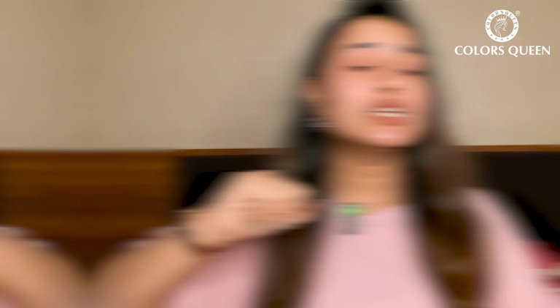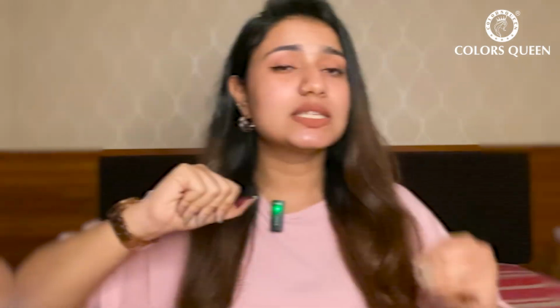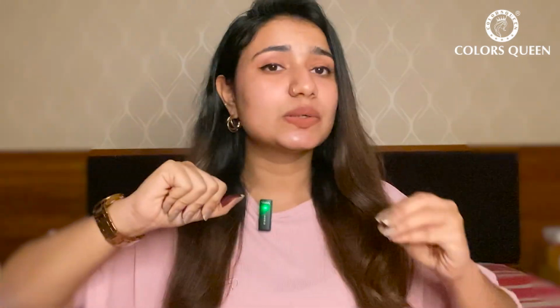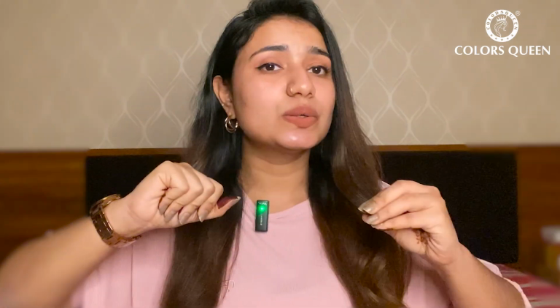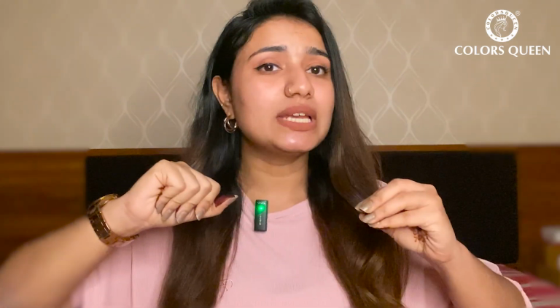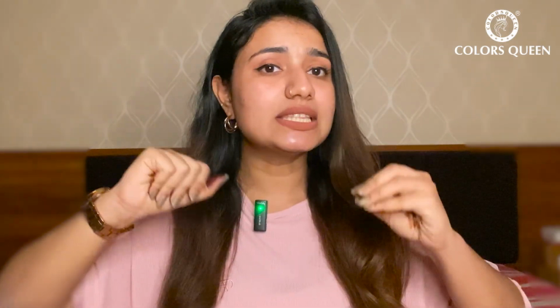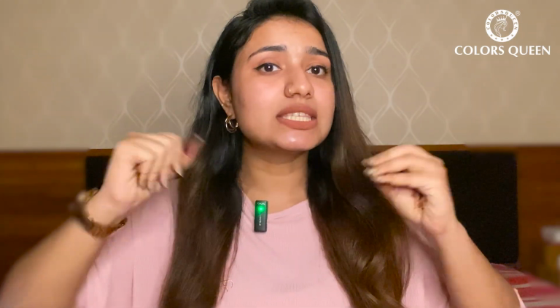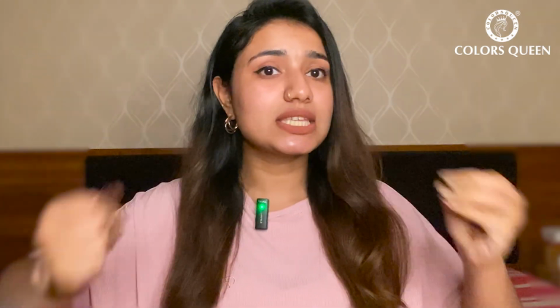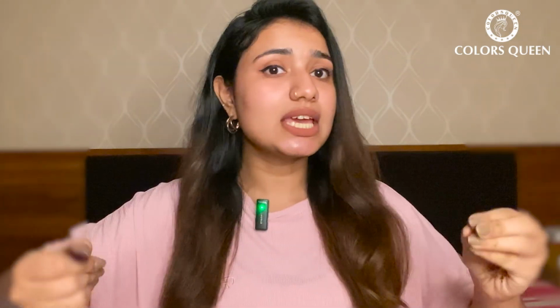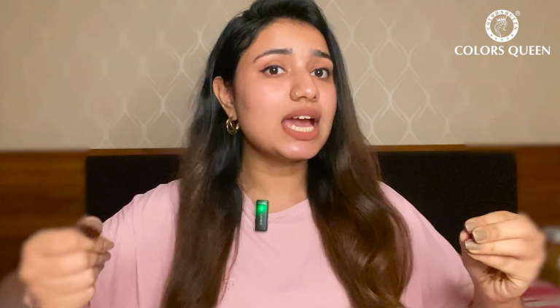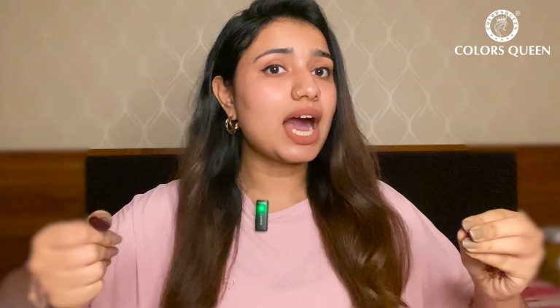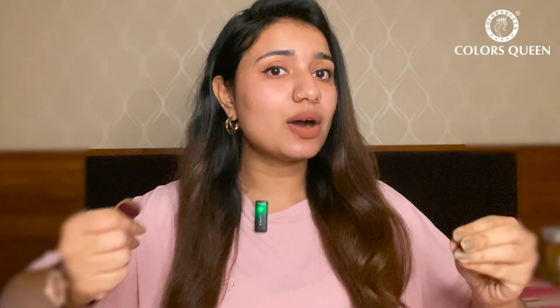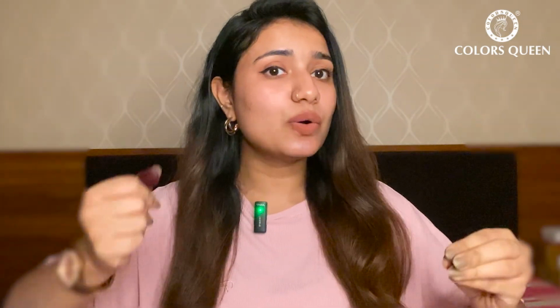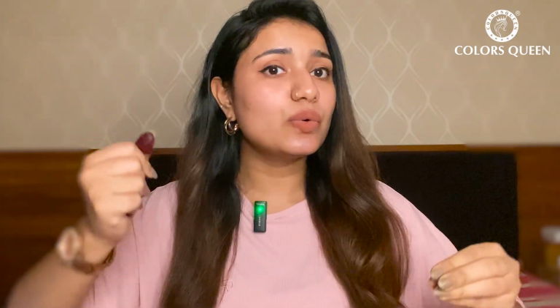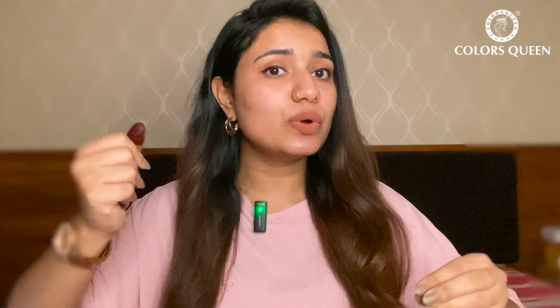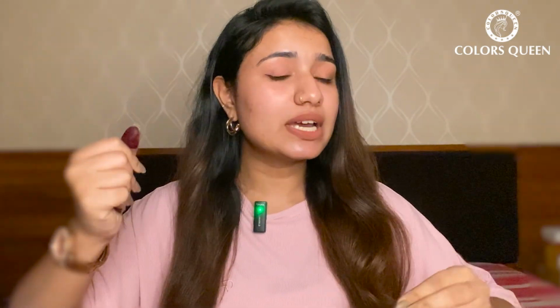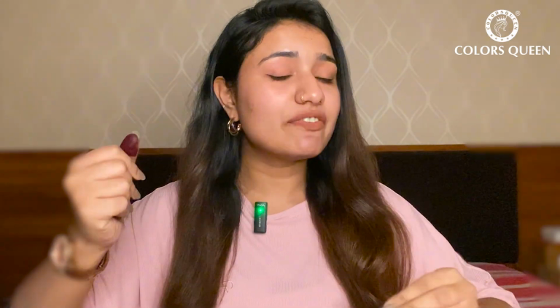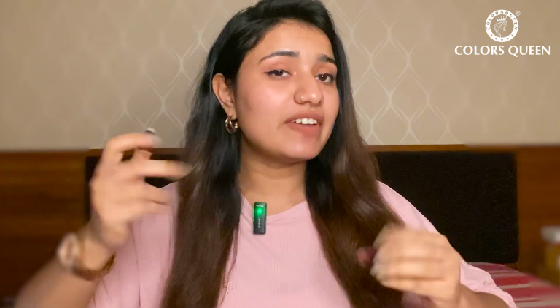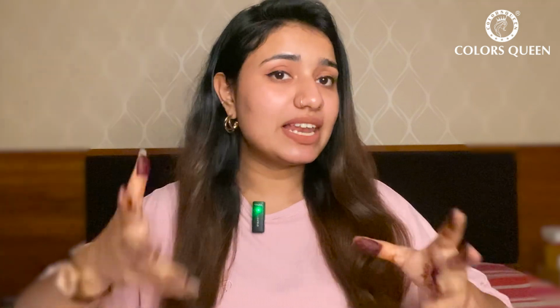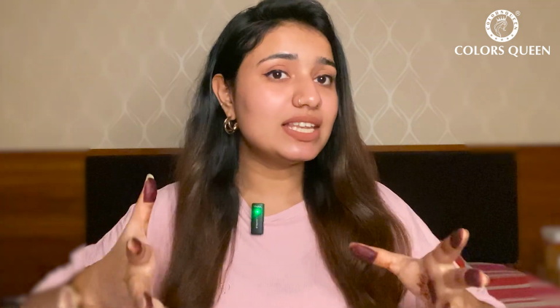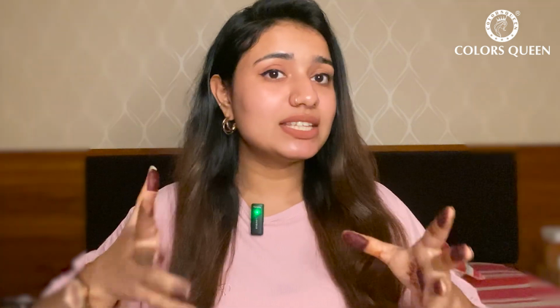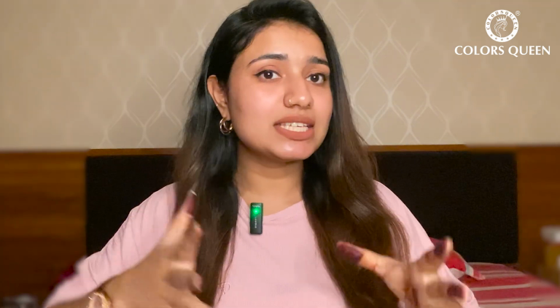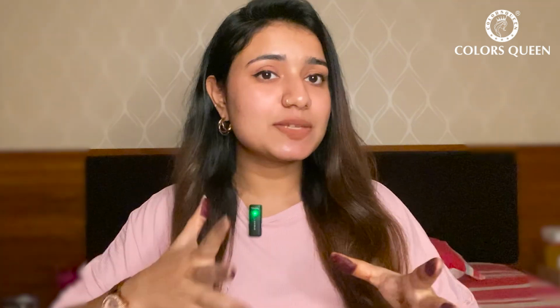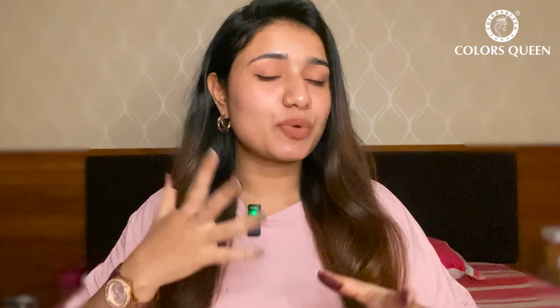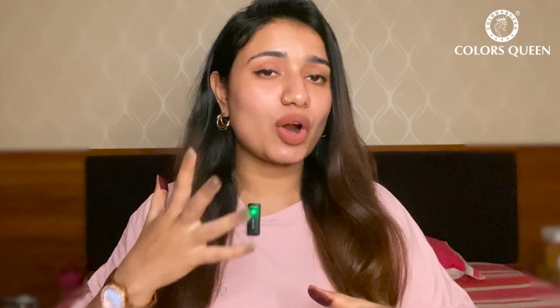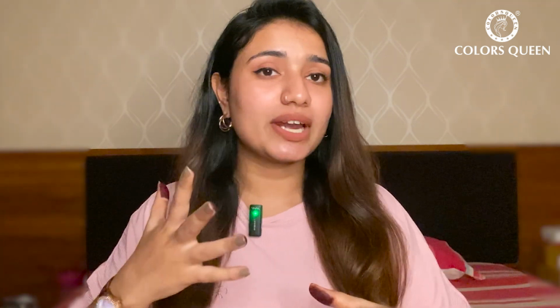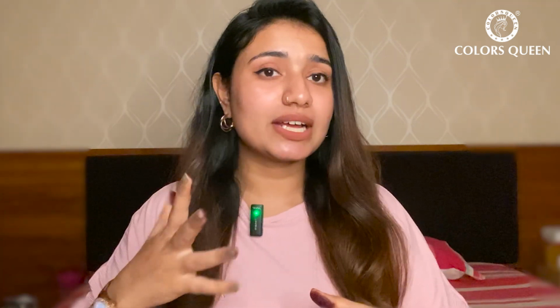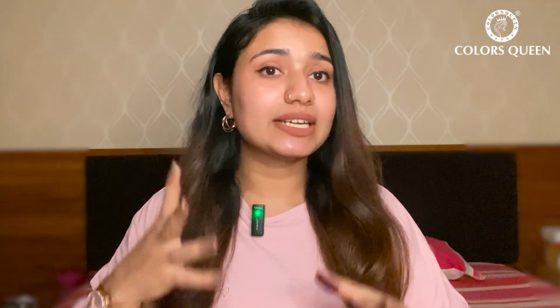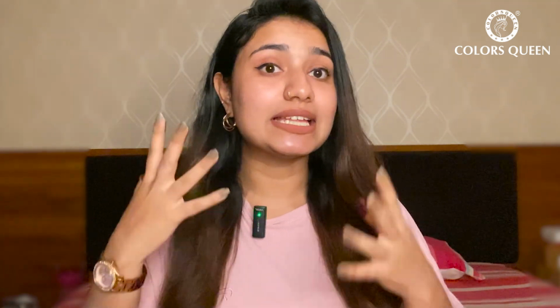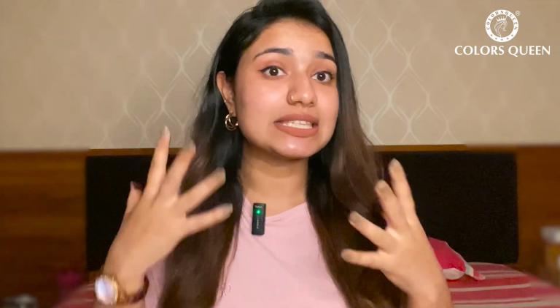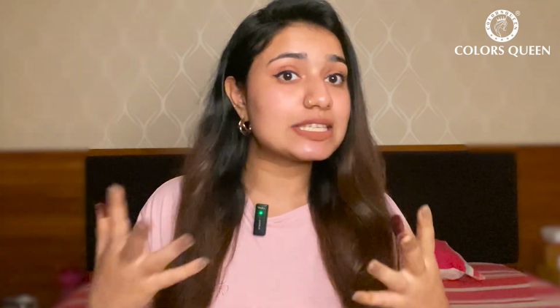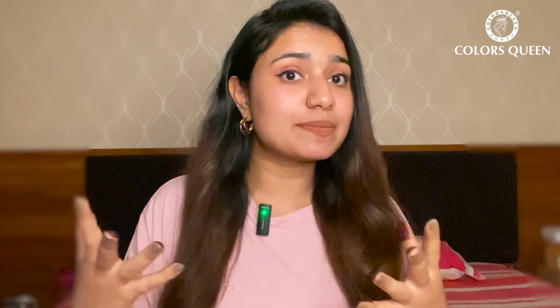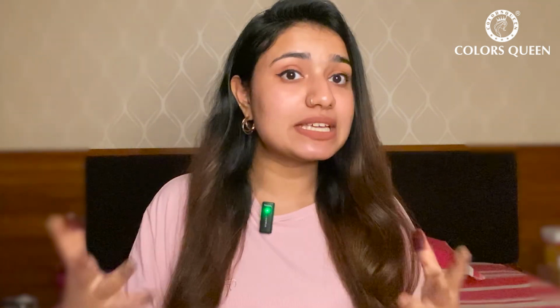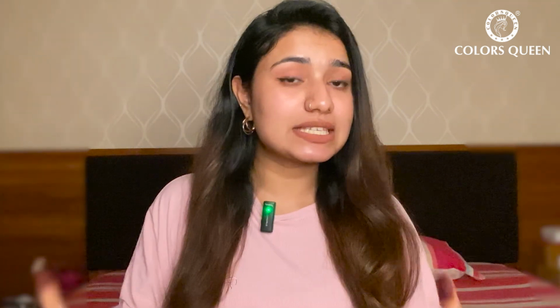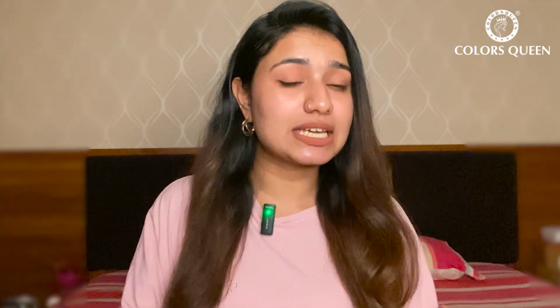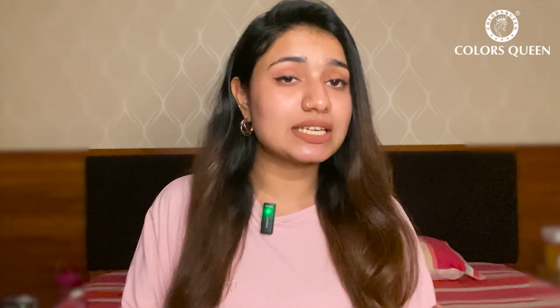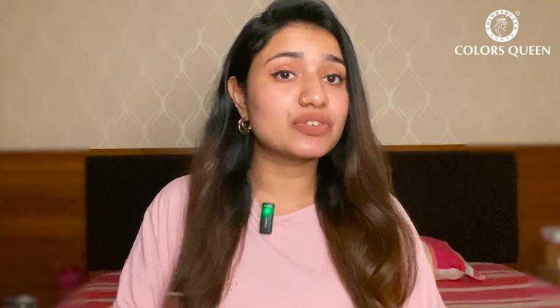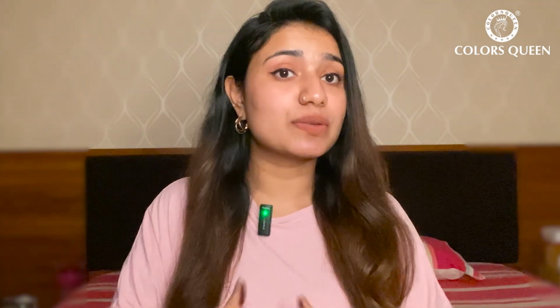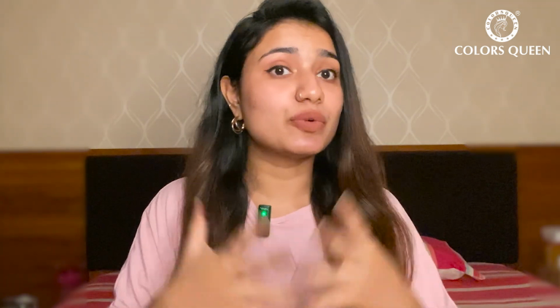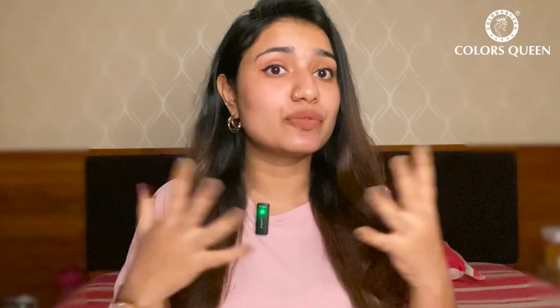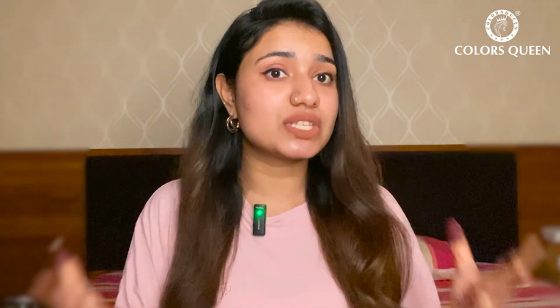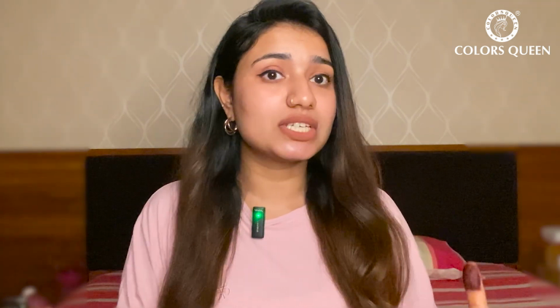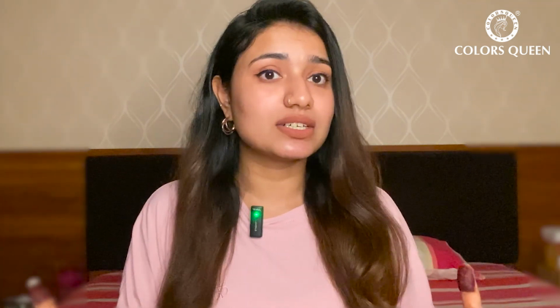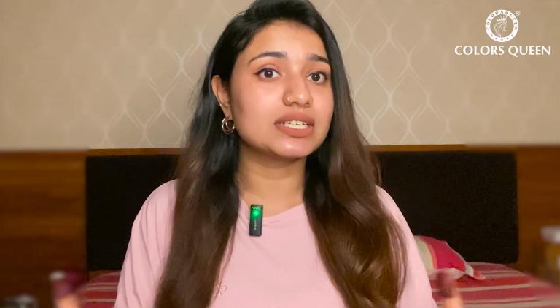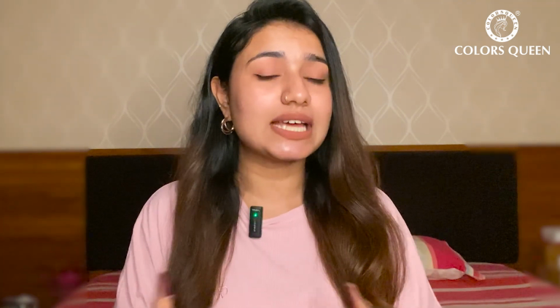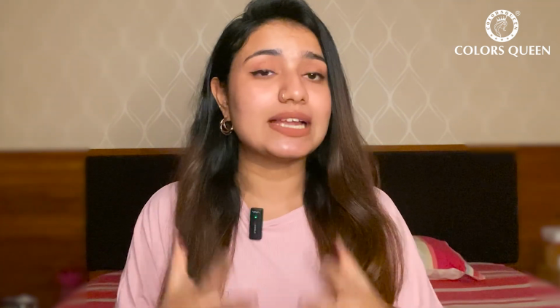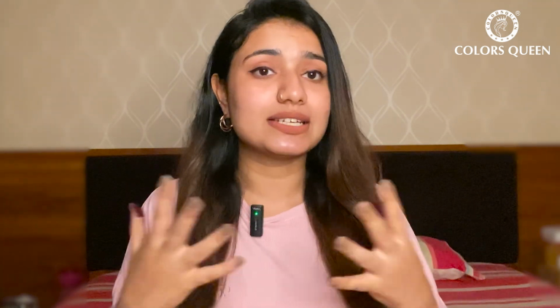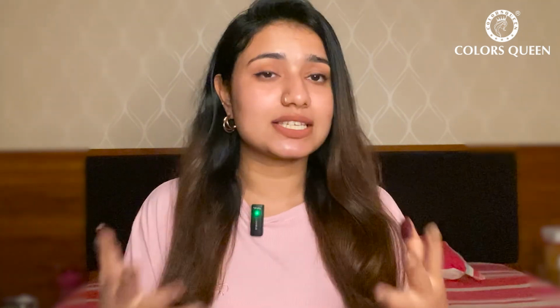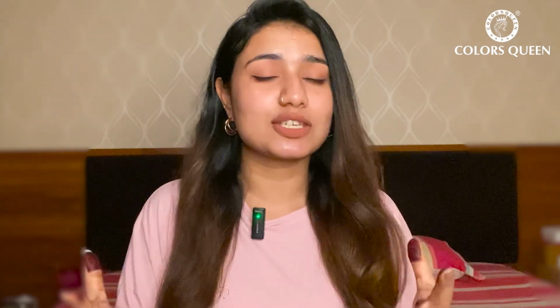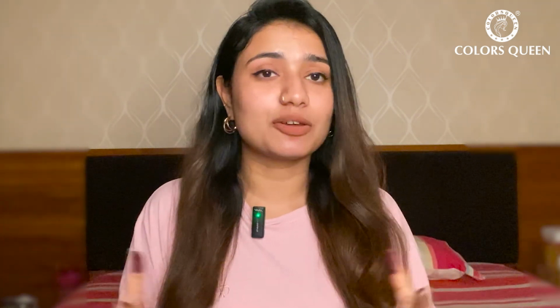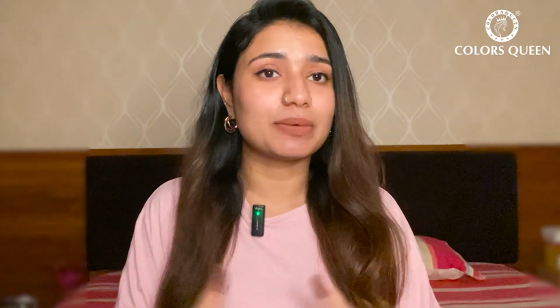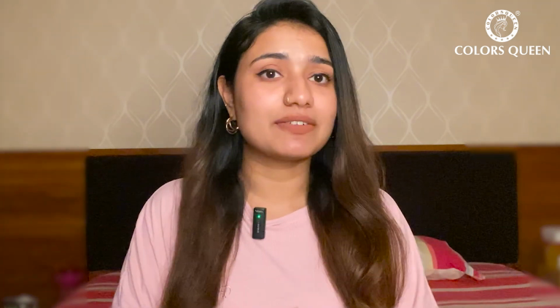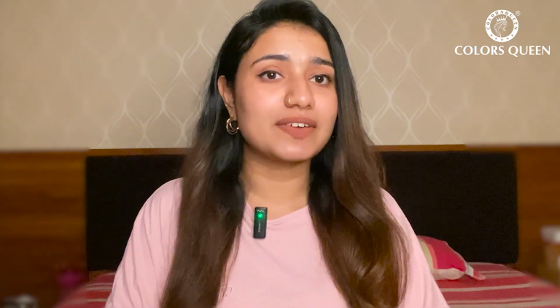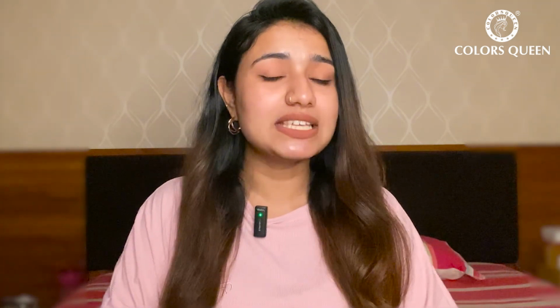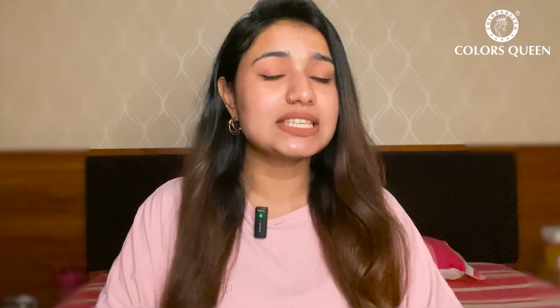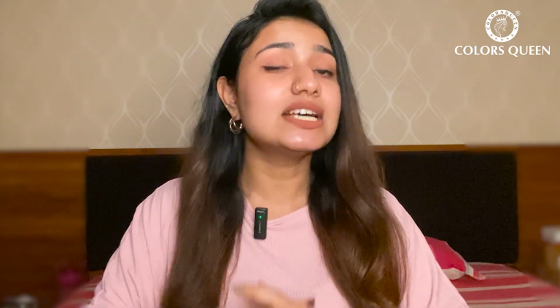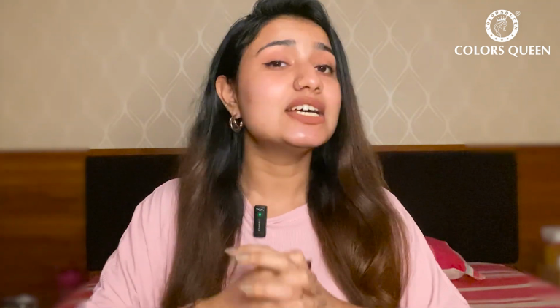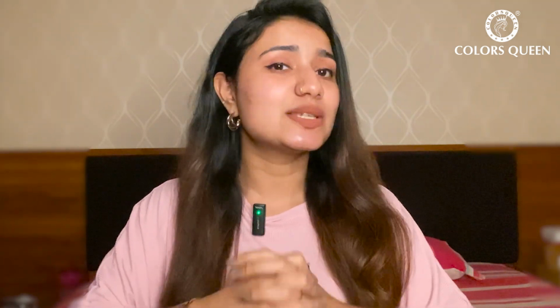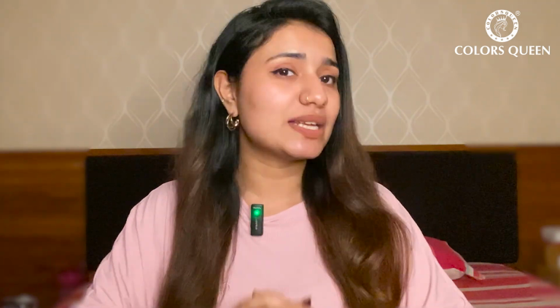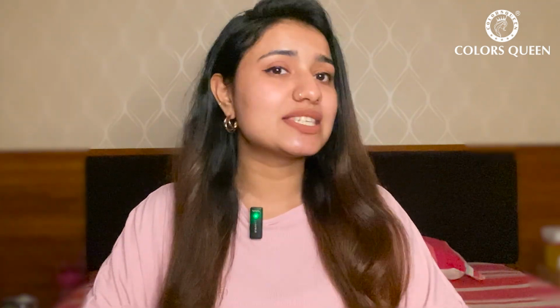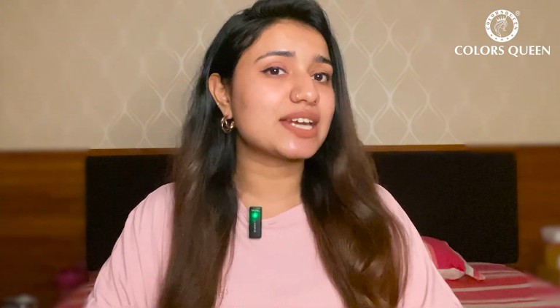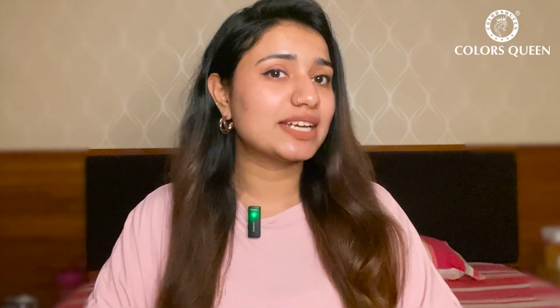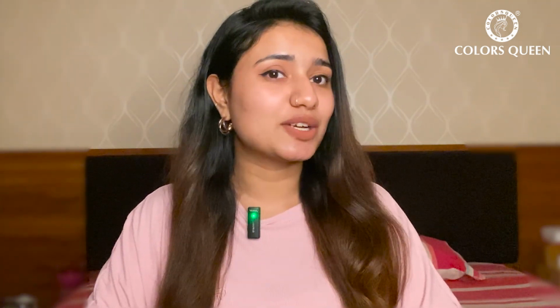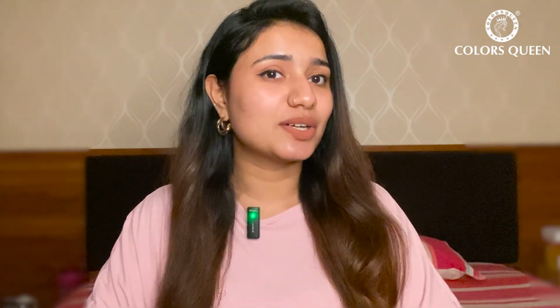Let's see how well this product cleanses my skin and removes the dirt and dust on my face. Let's try it on.